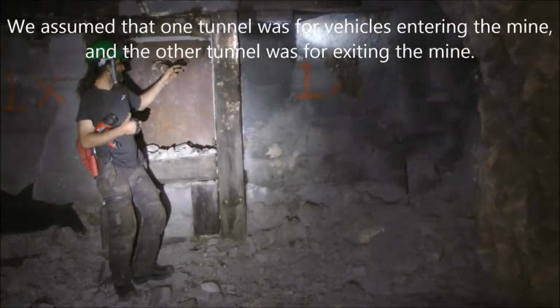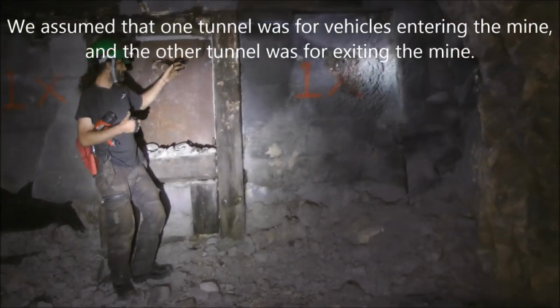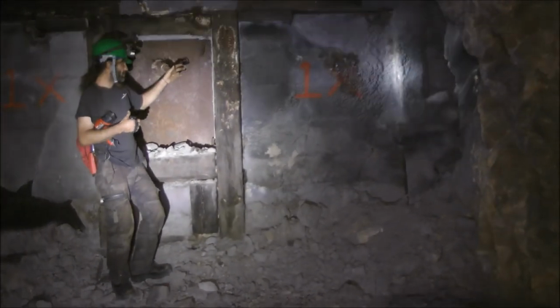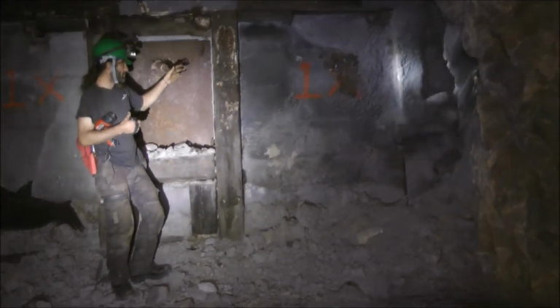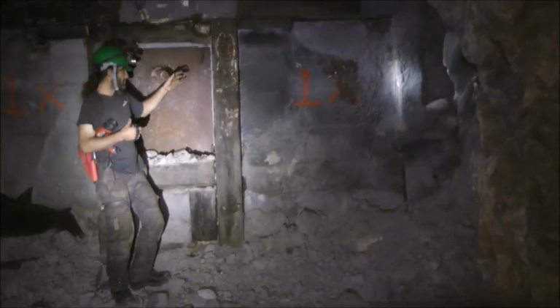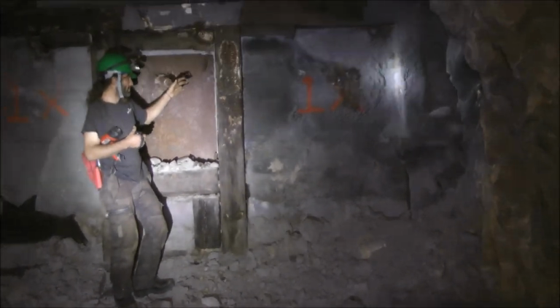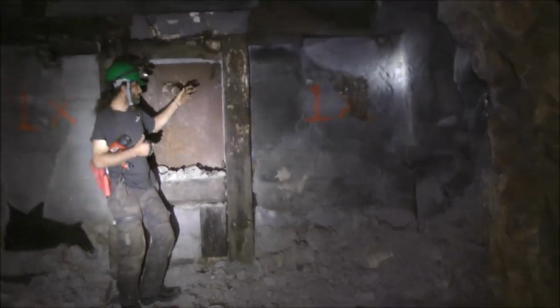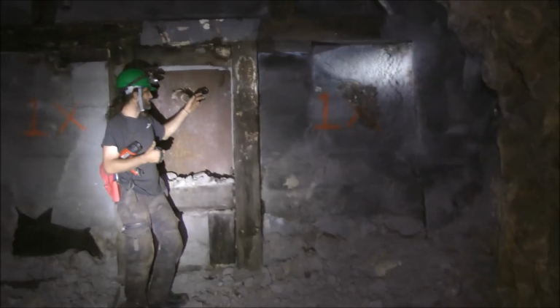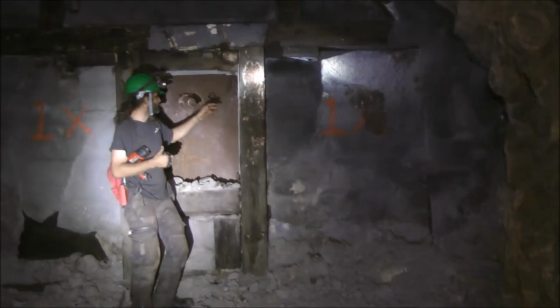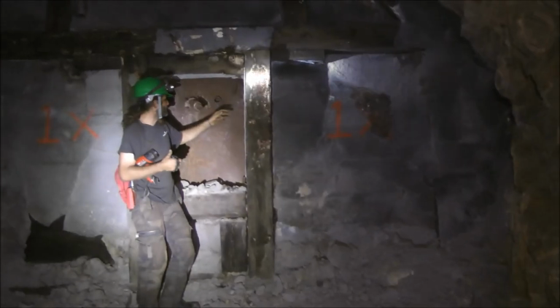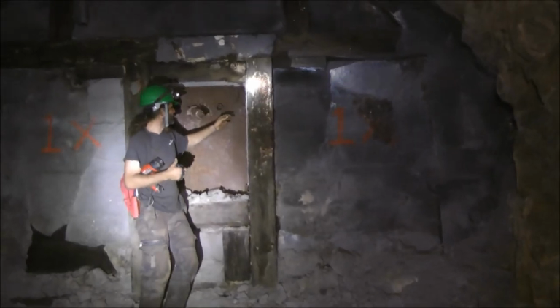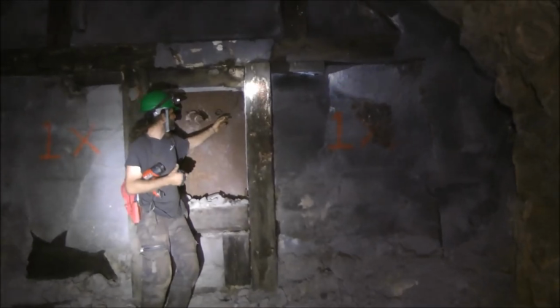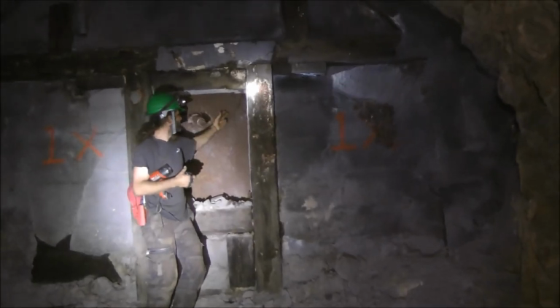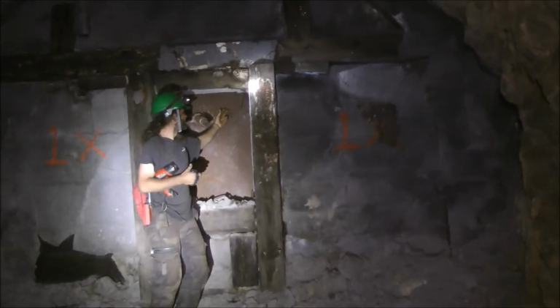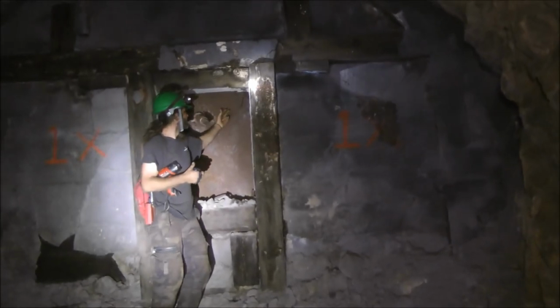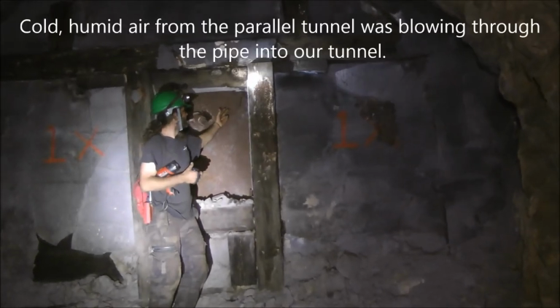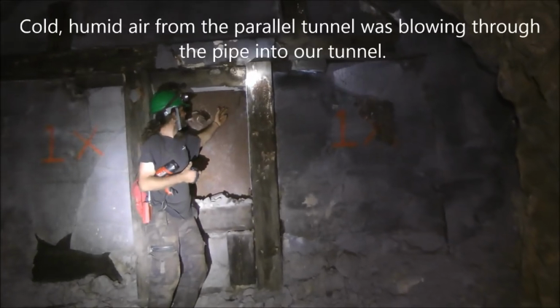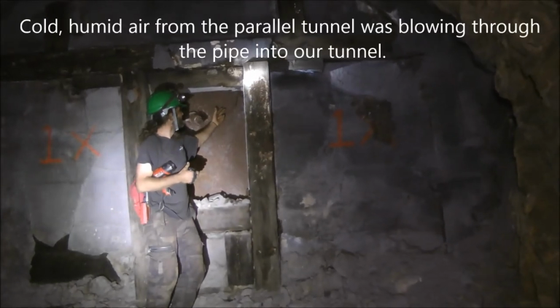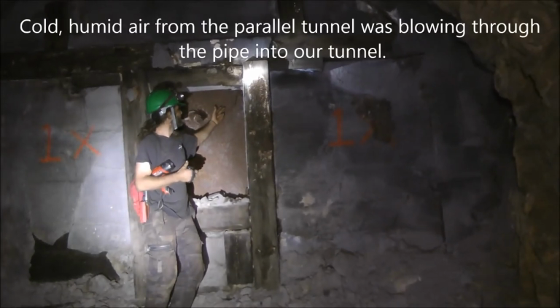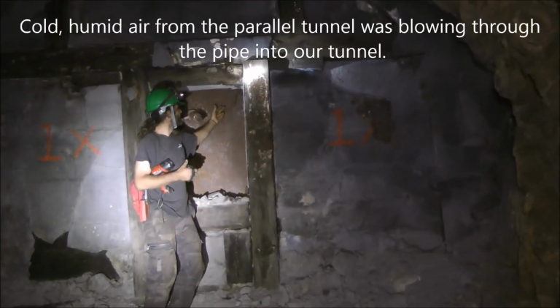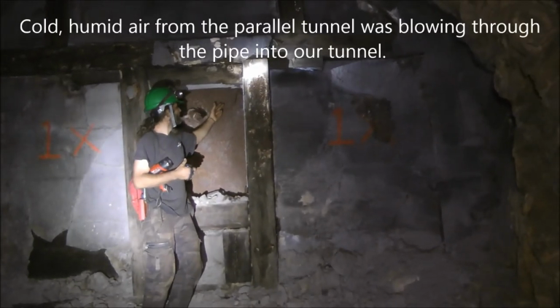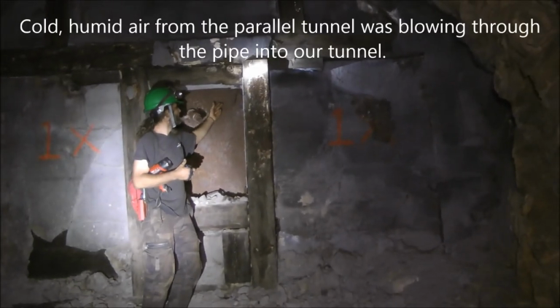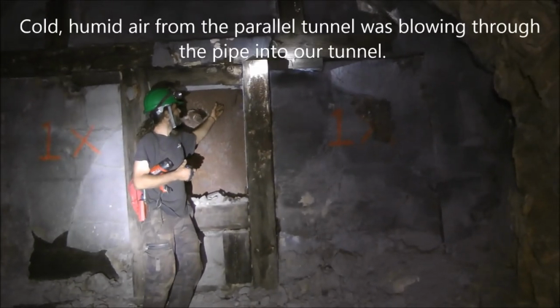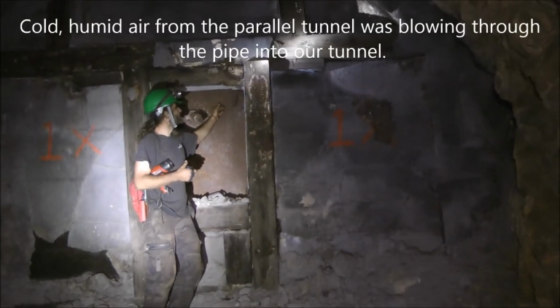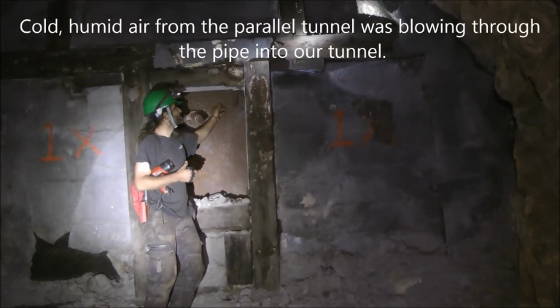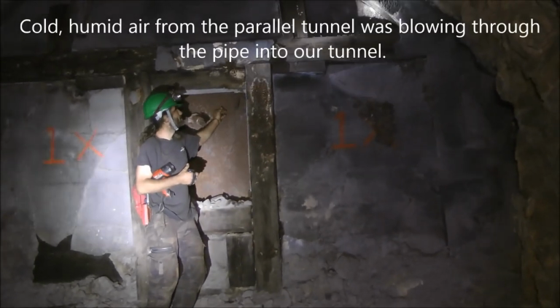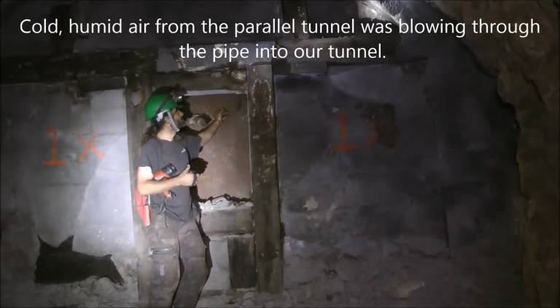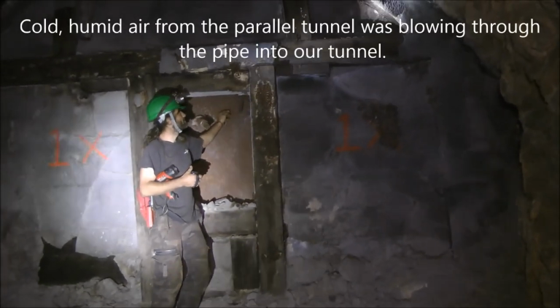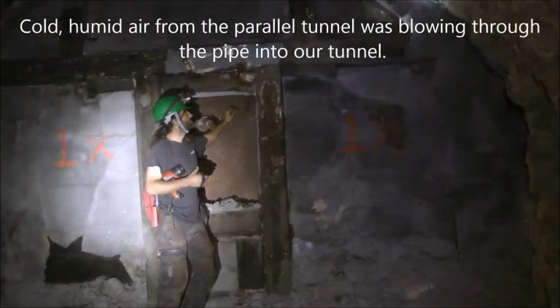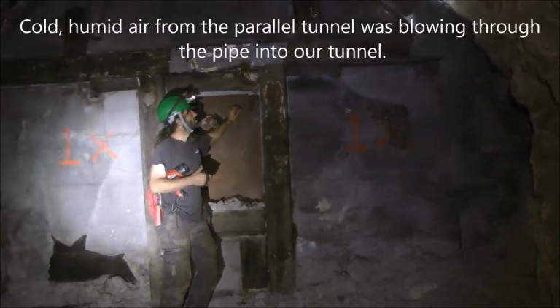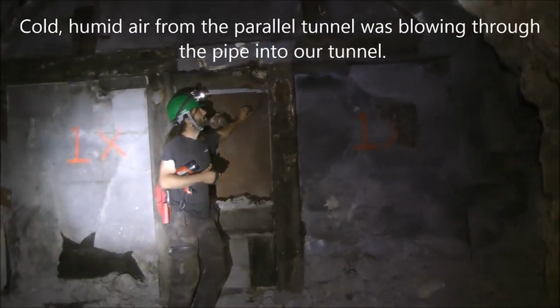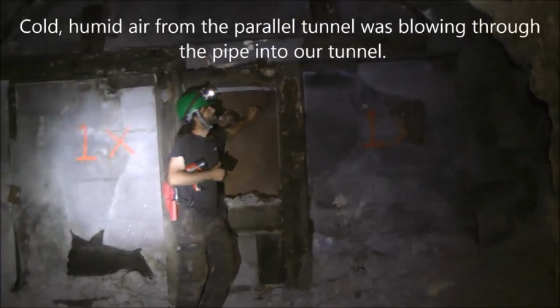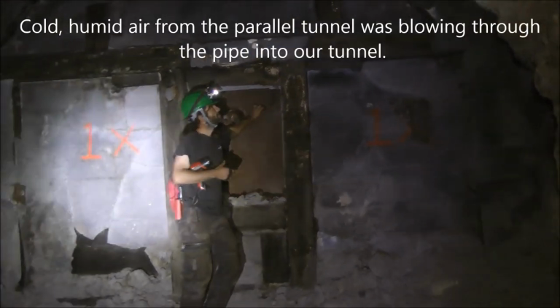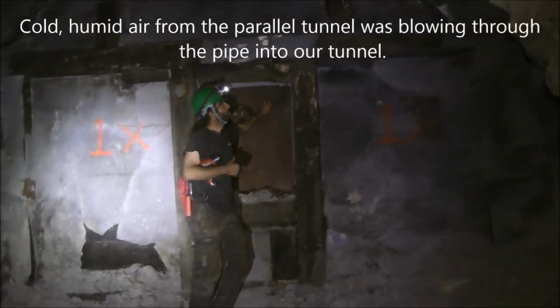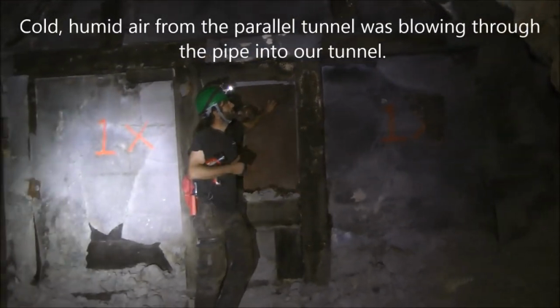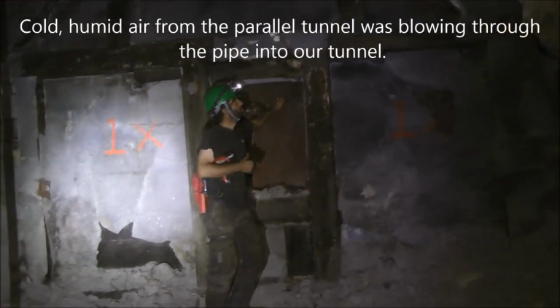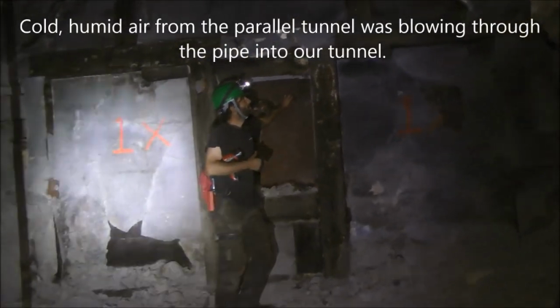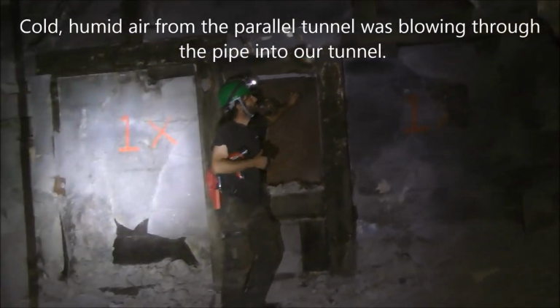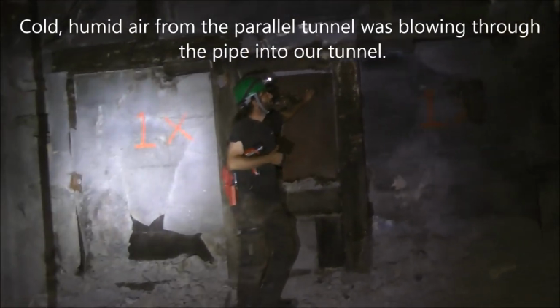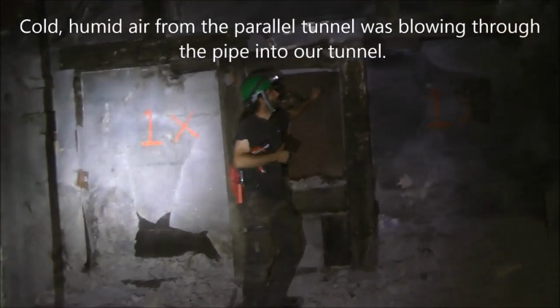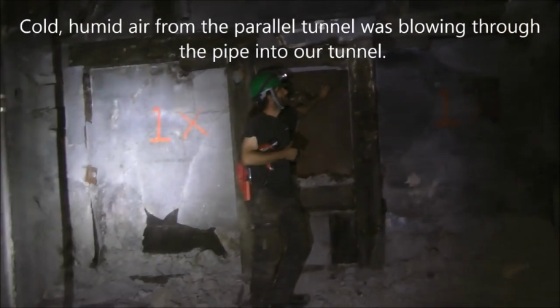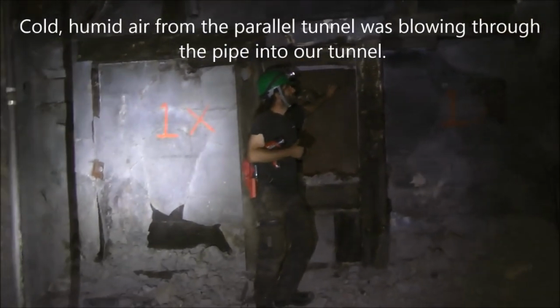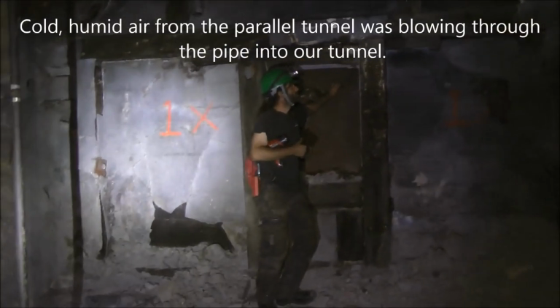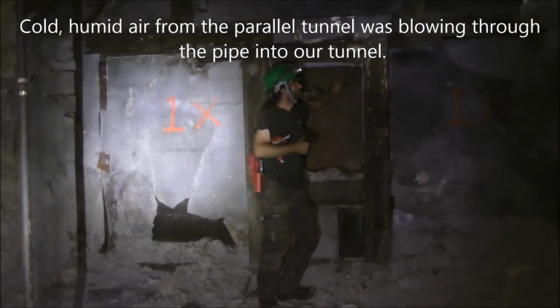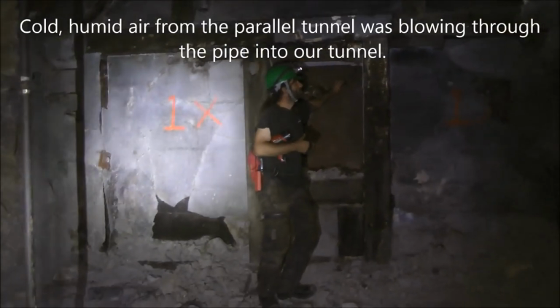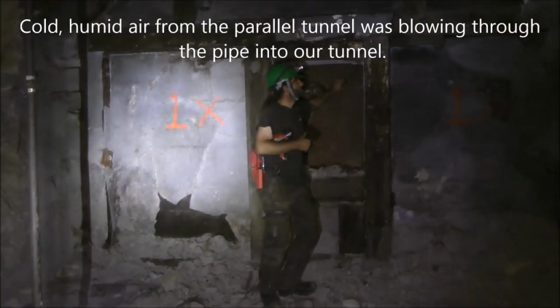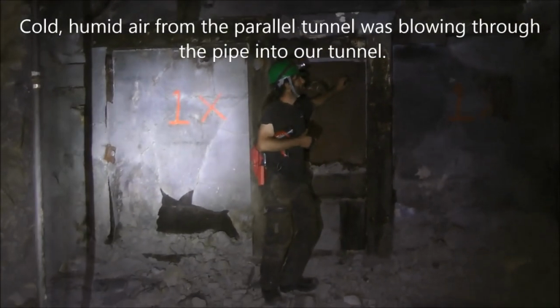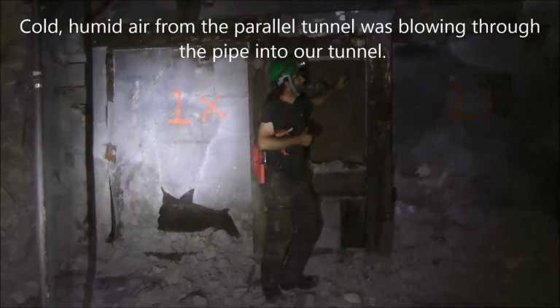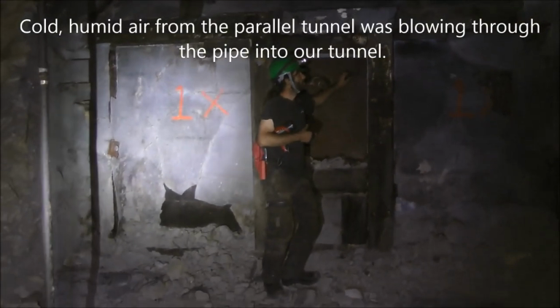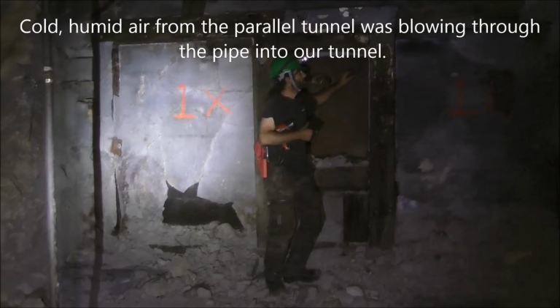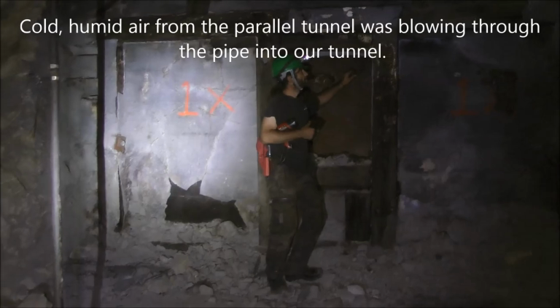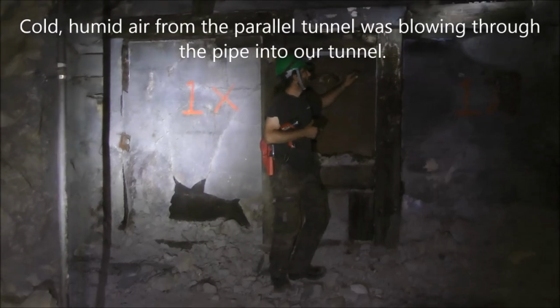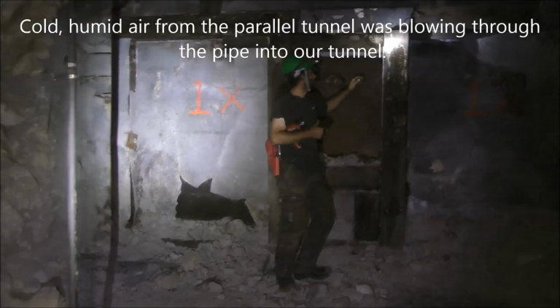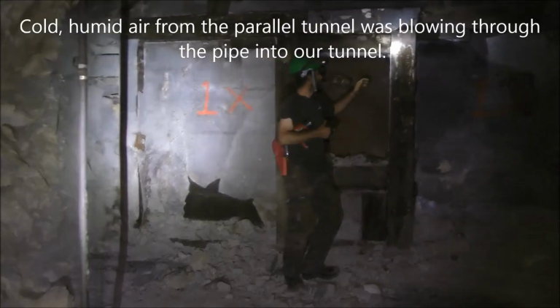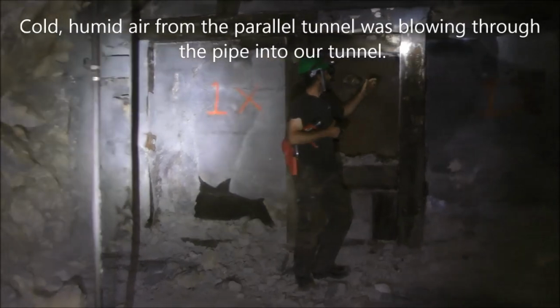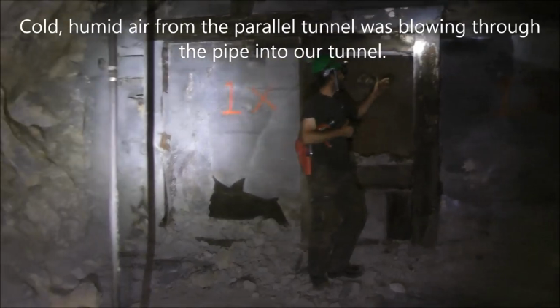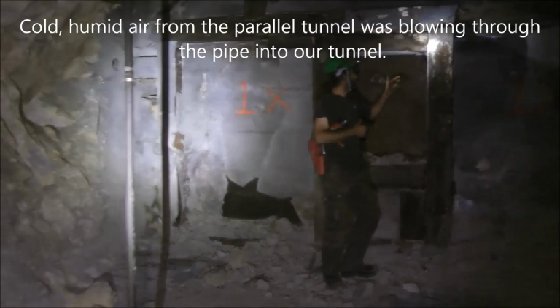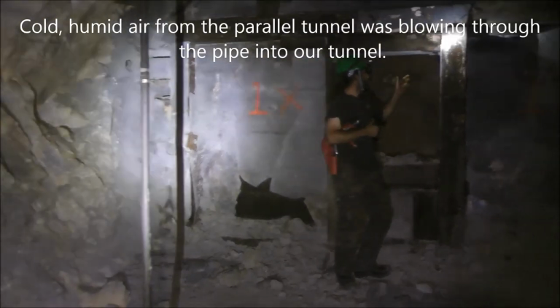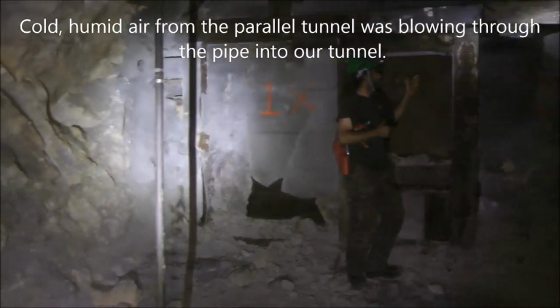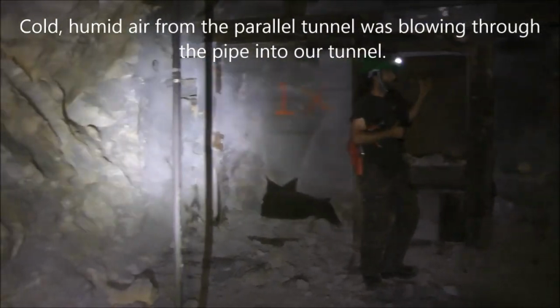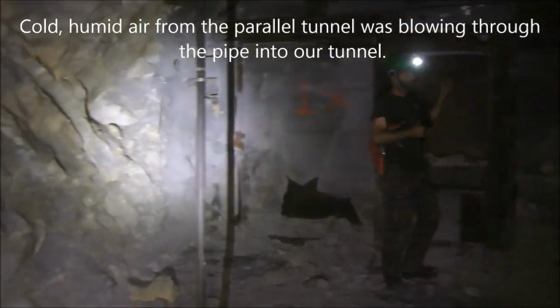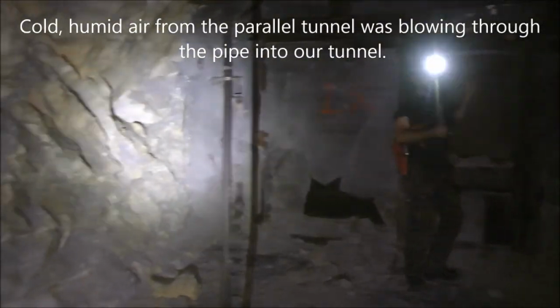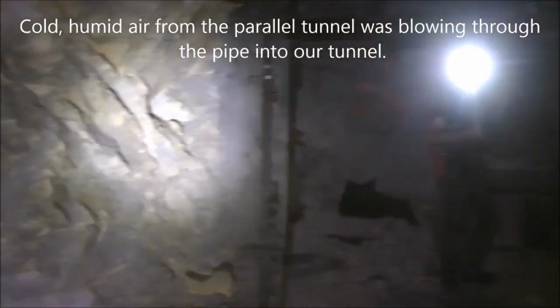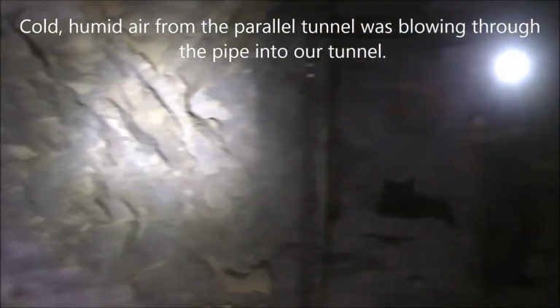That's the only opening into there. That other tunnel is very dangerous because it's totally wet in there, just very misty and damp.